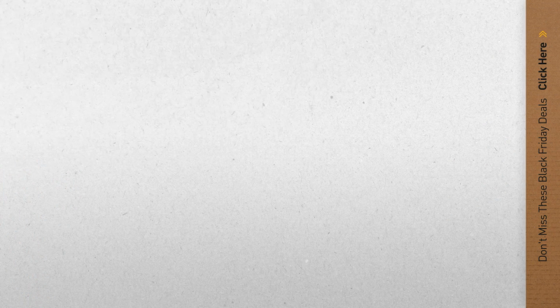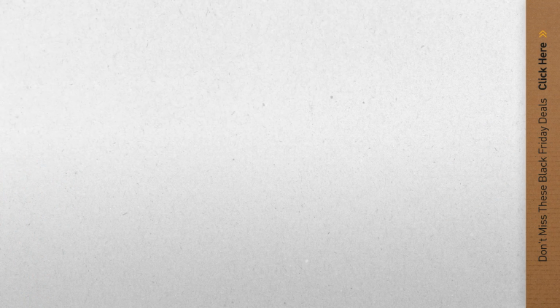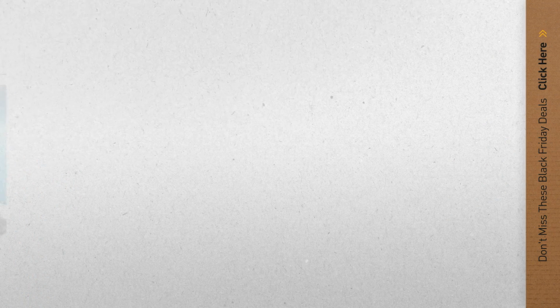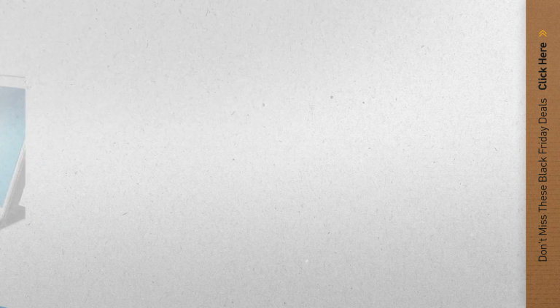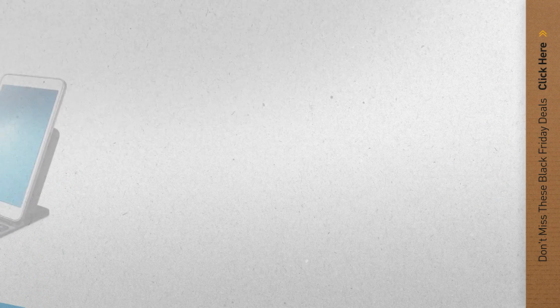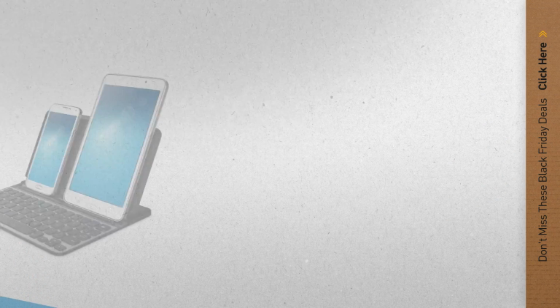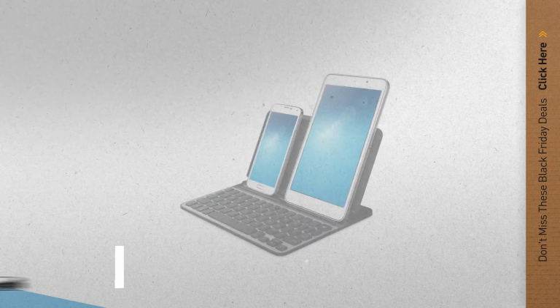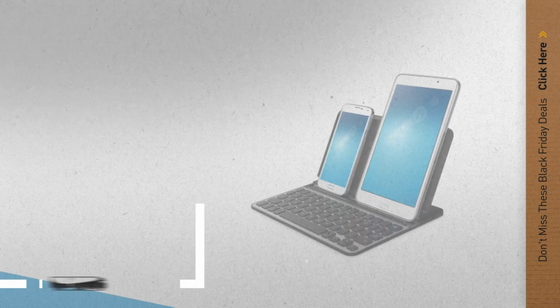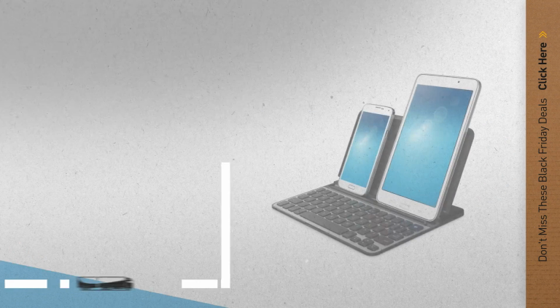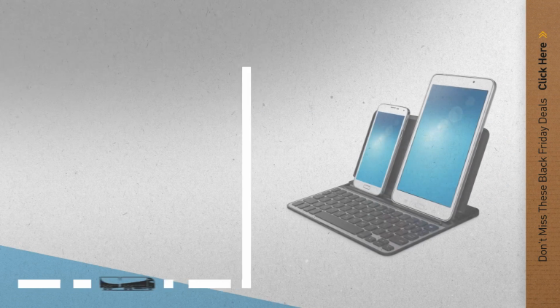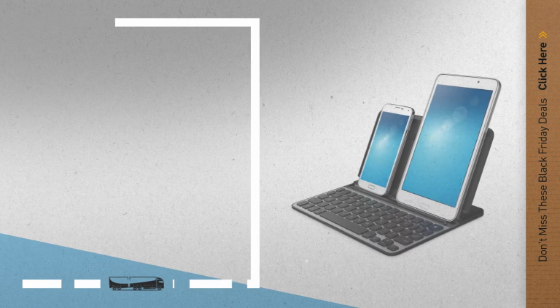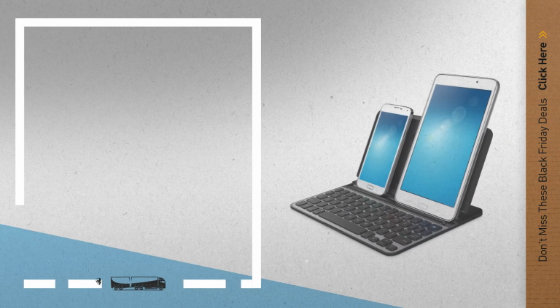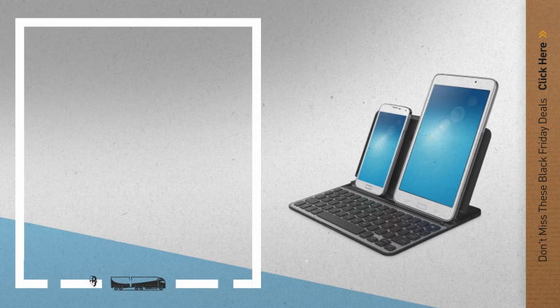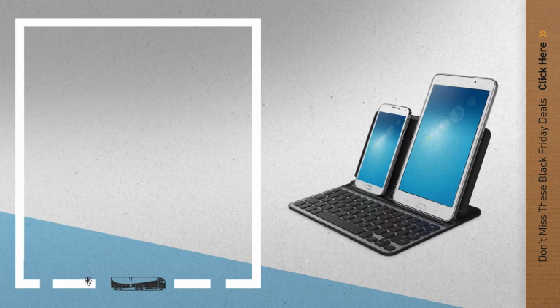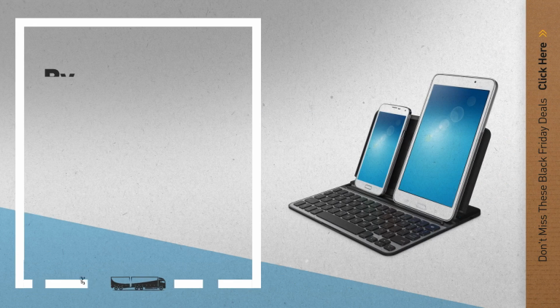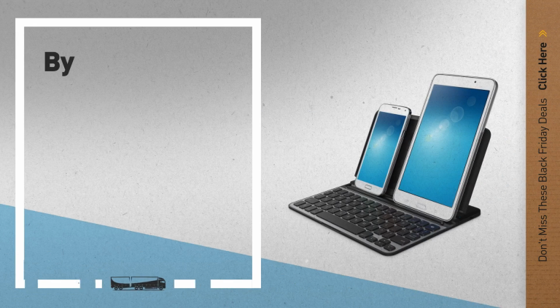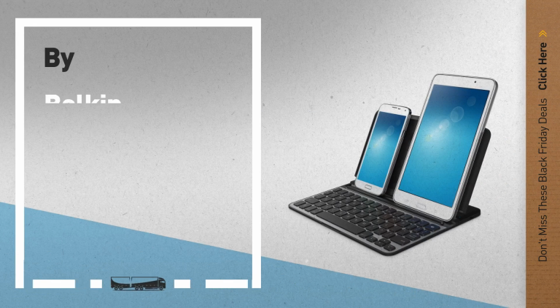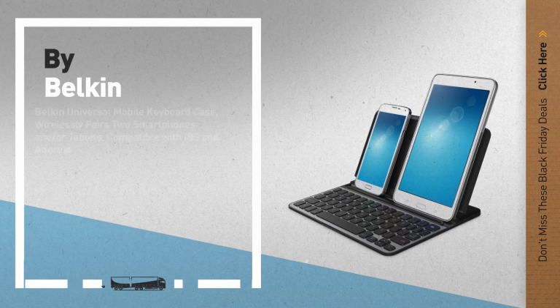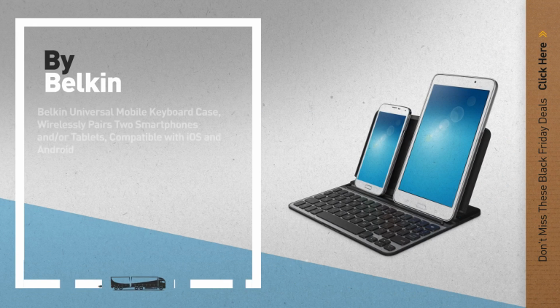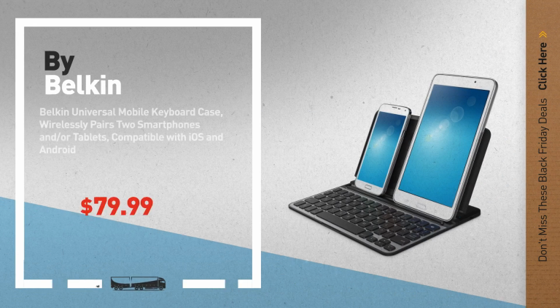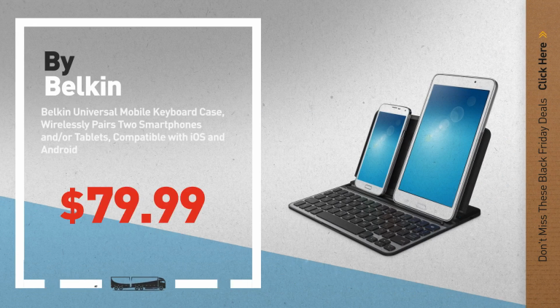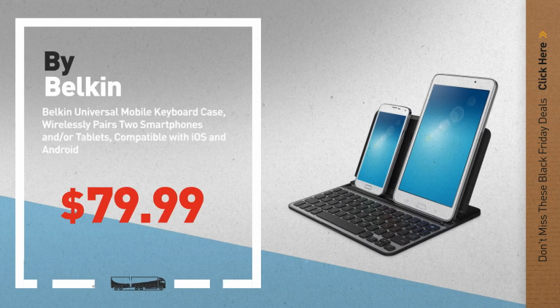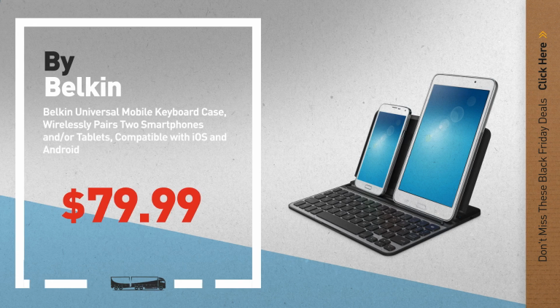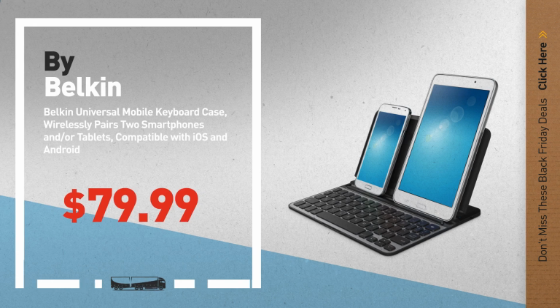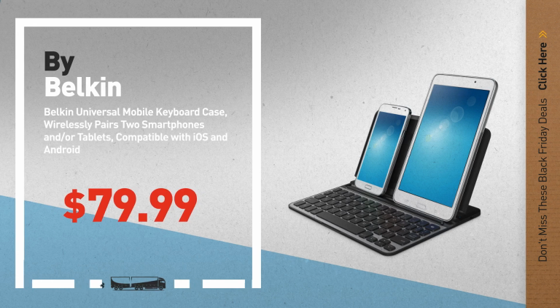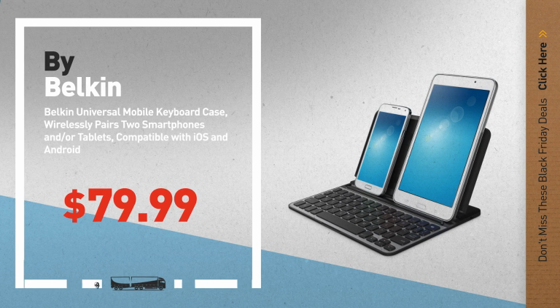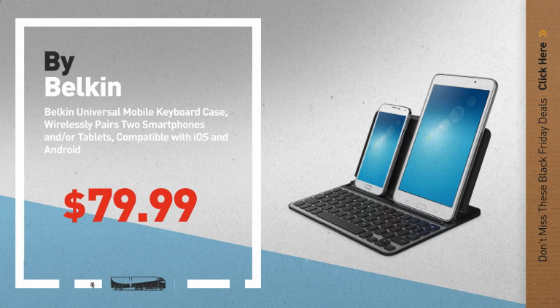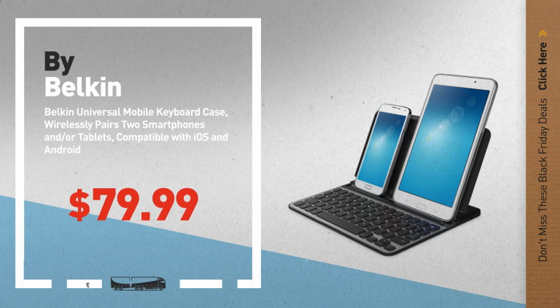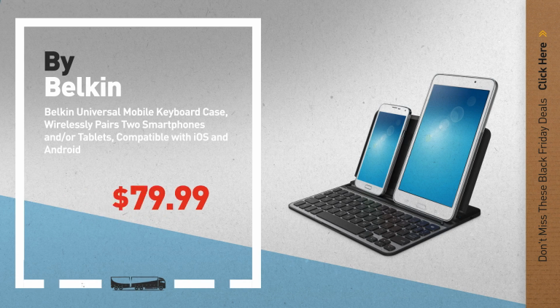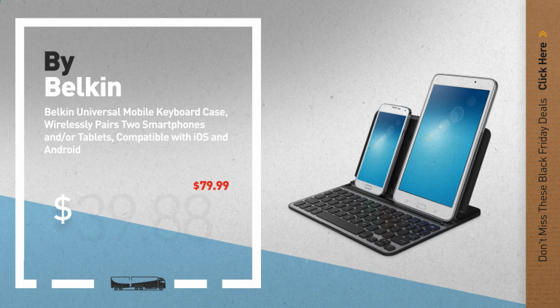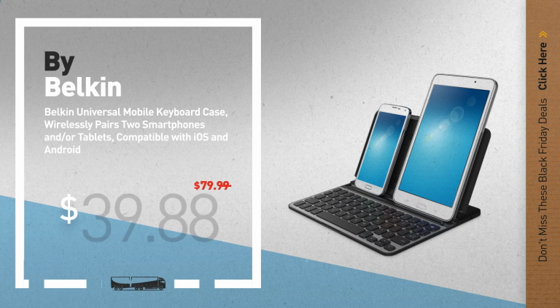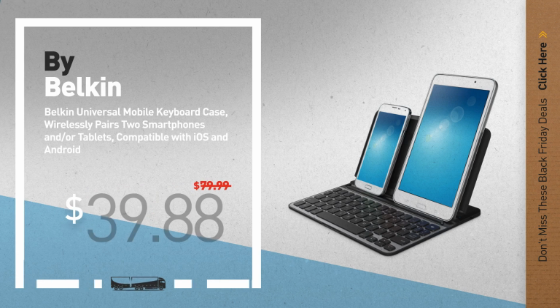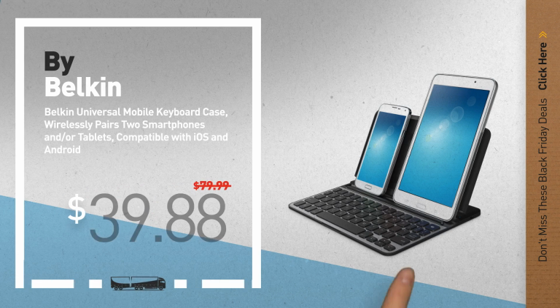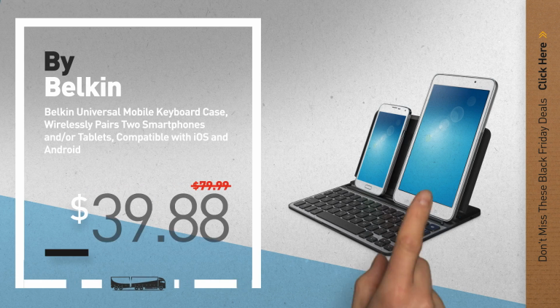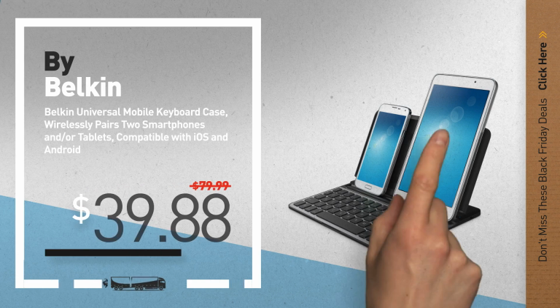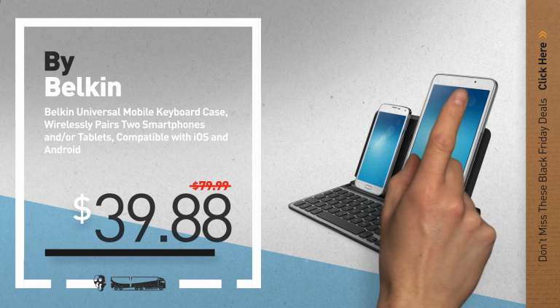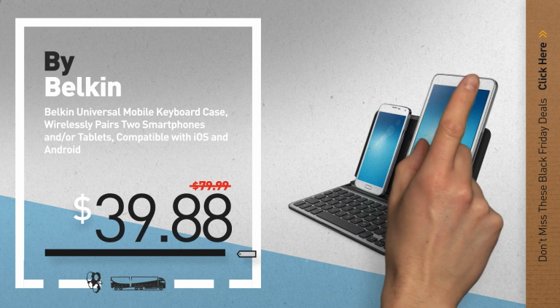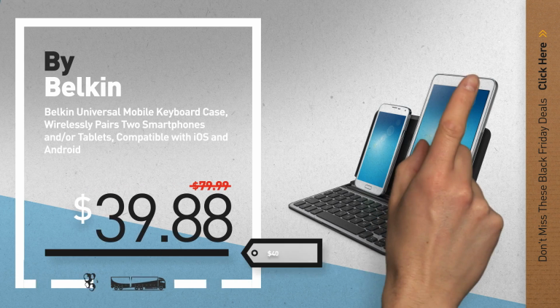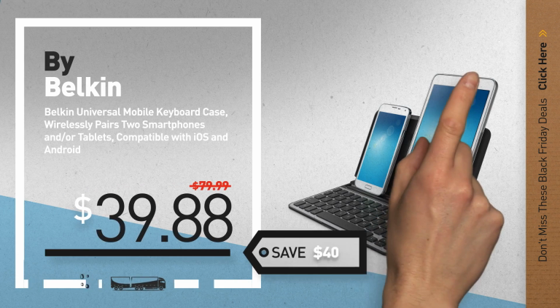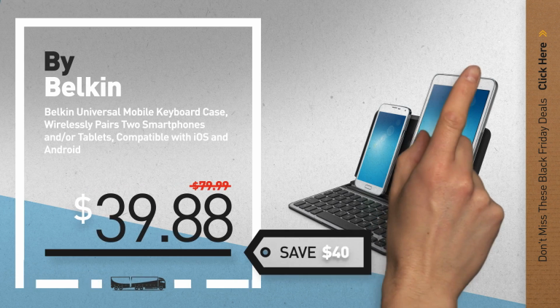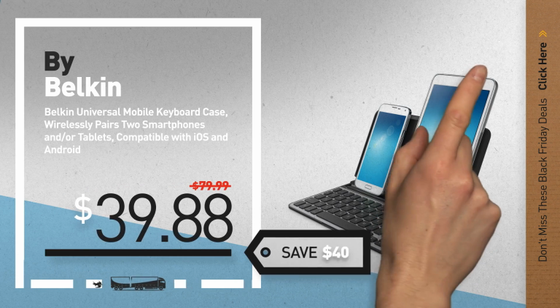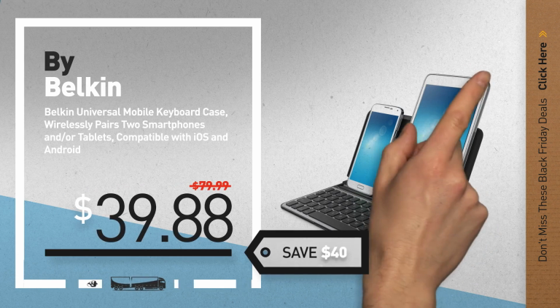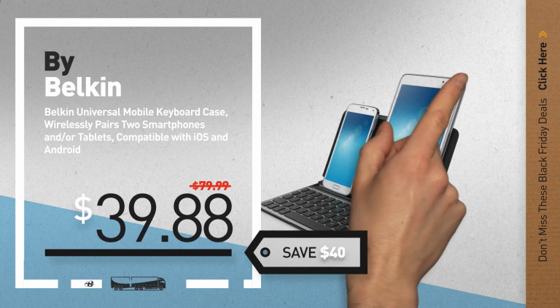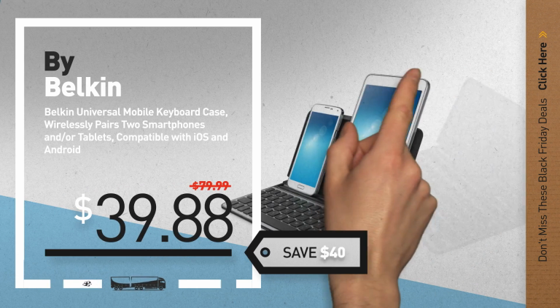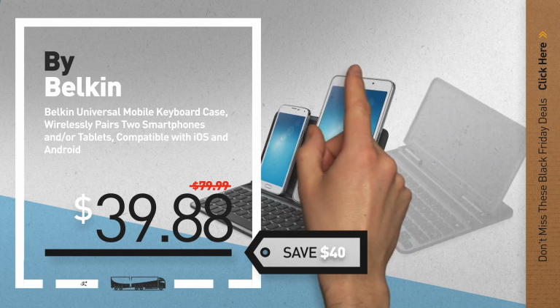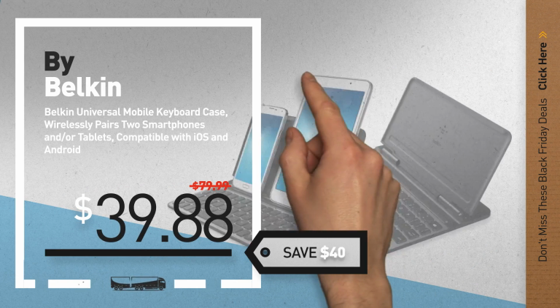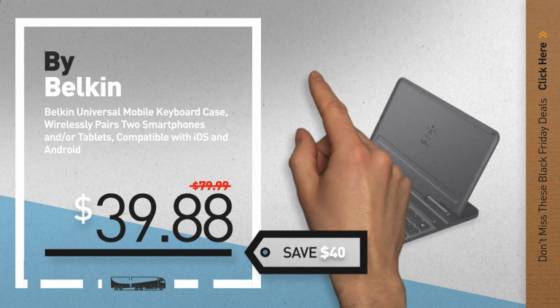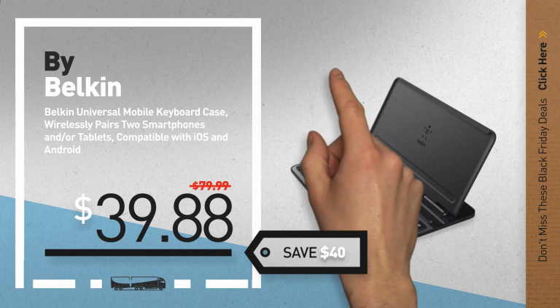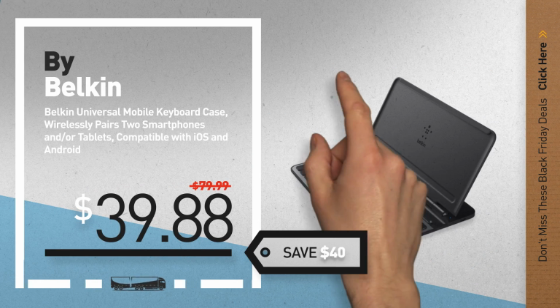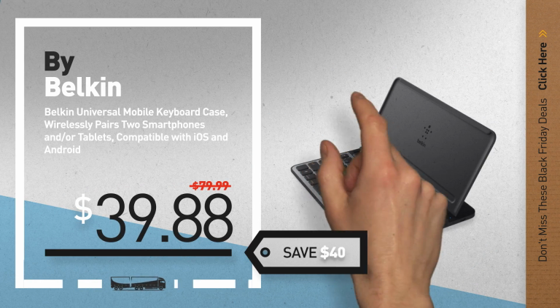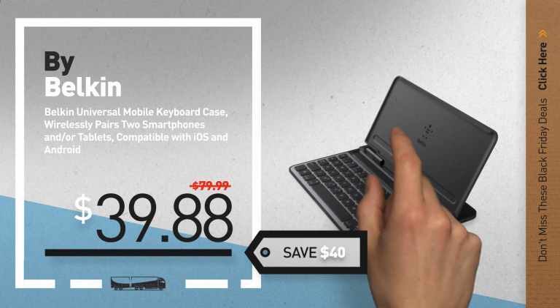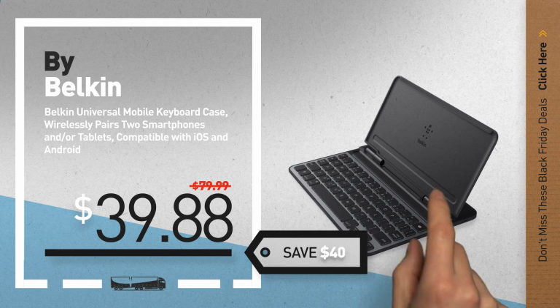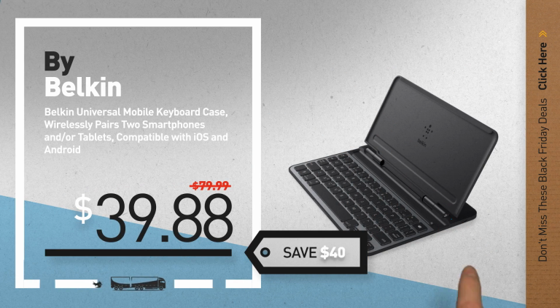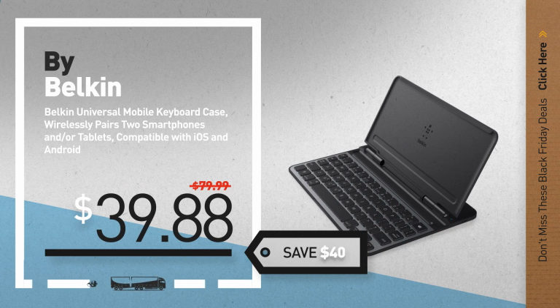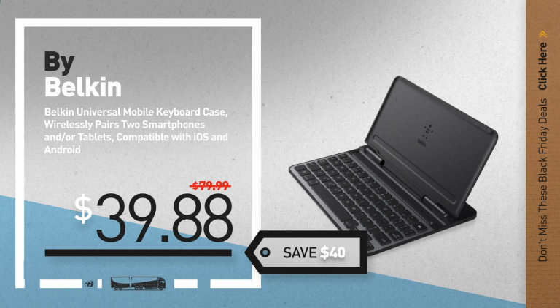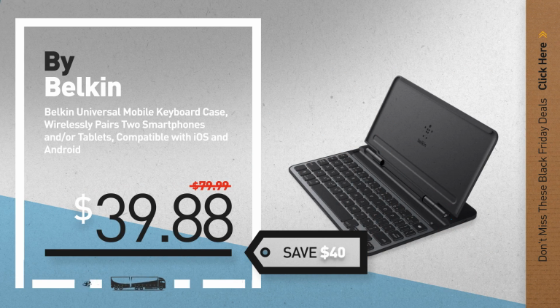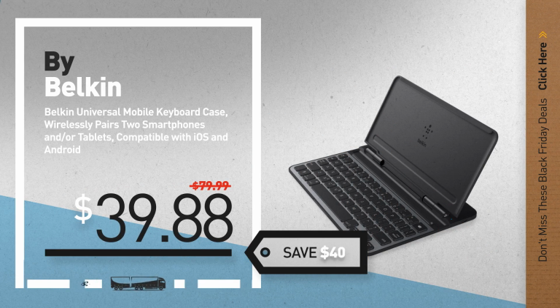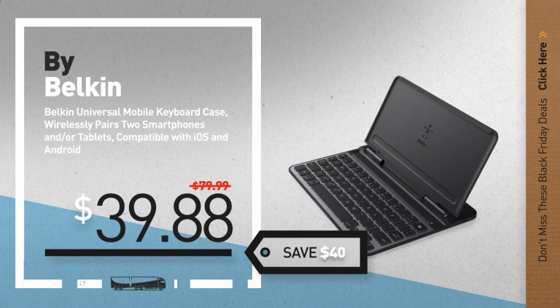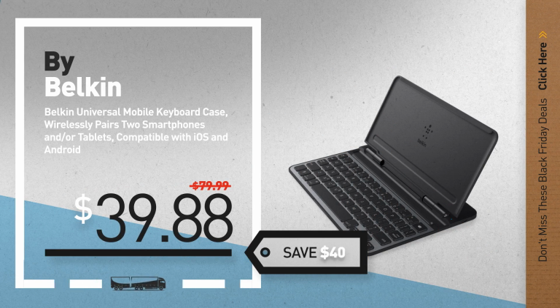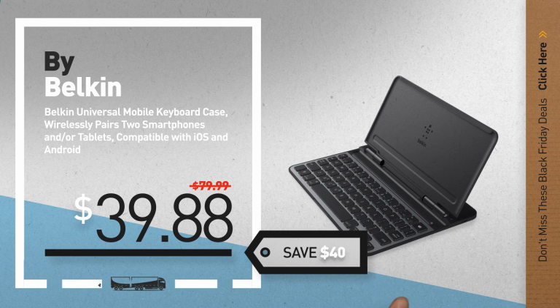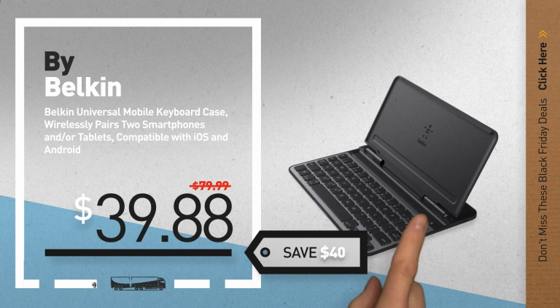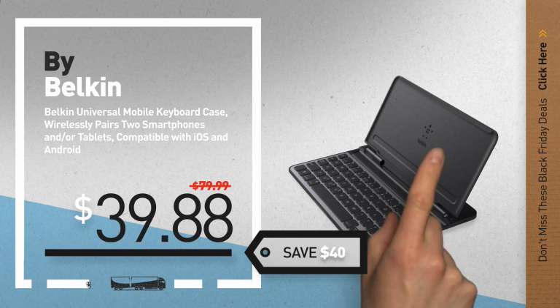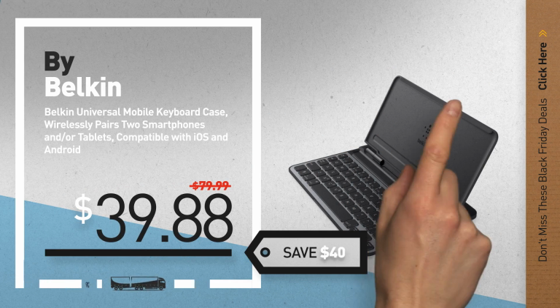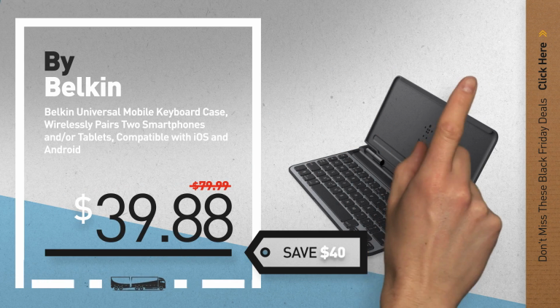Number 6, by Belkin. Save up to $40 on this great Bluetooth keyboard deal.